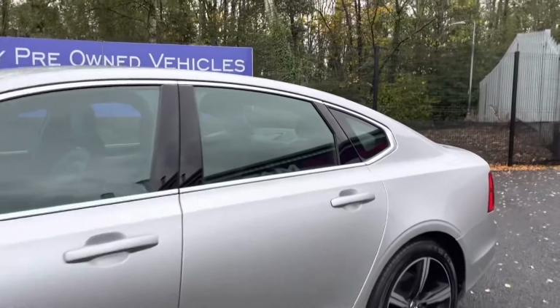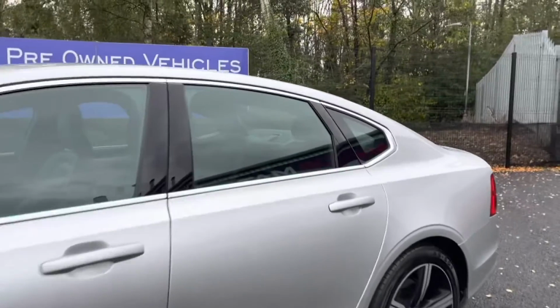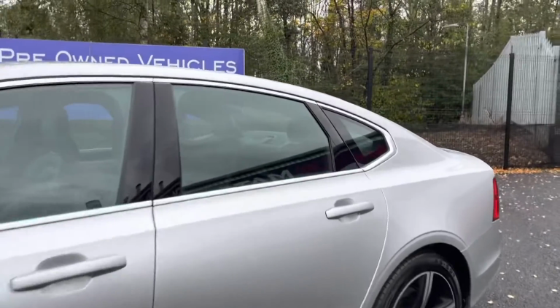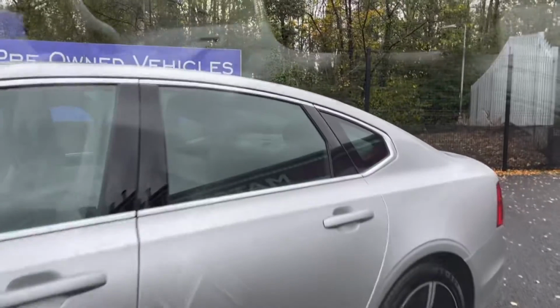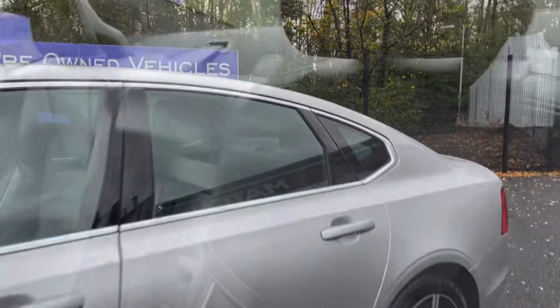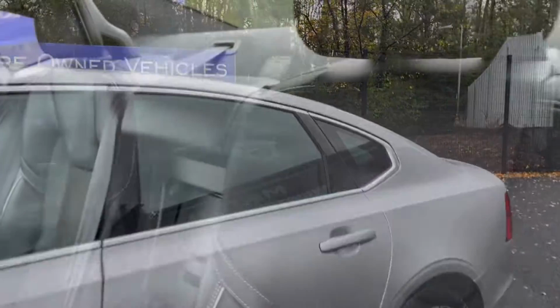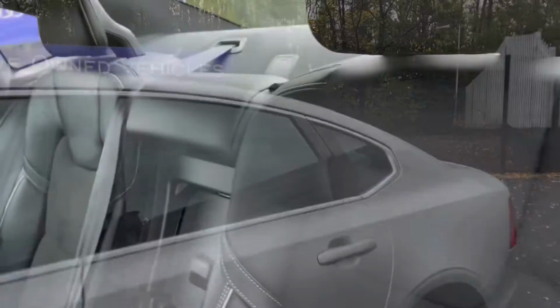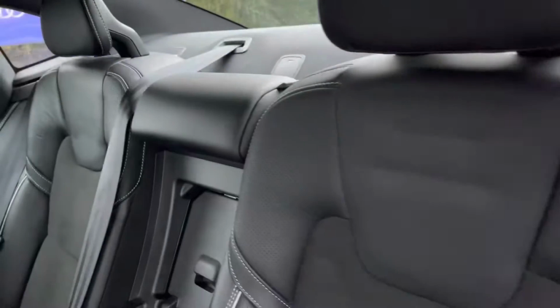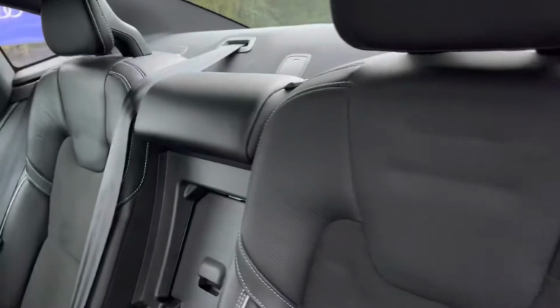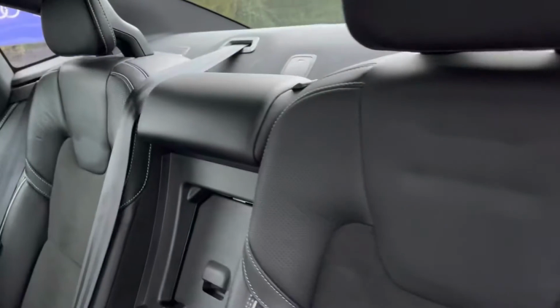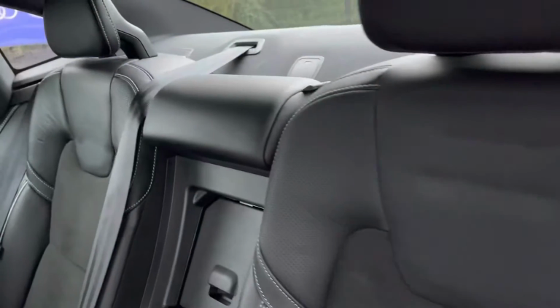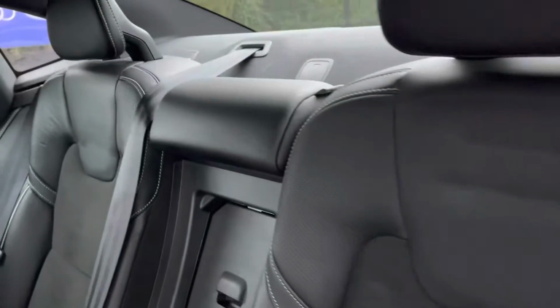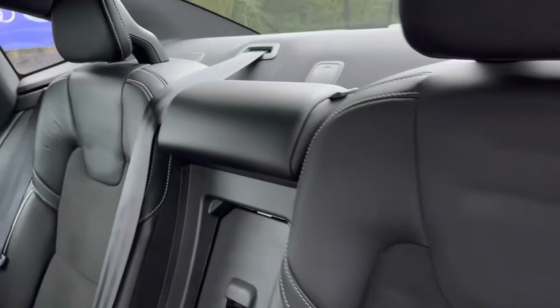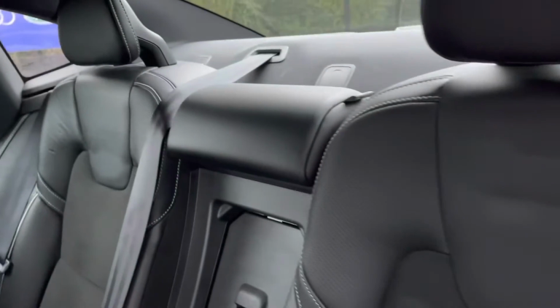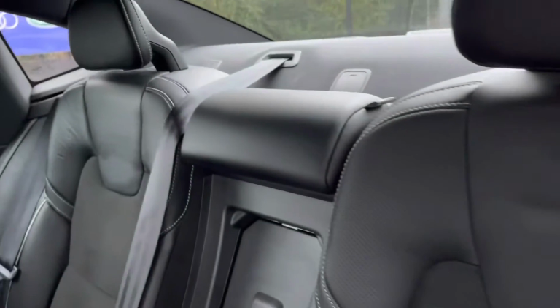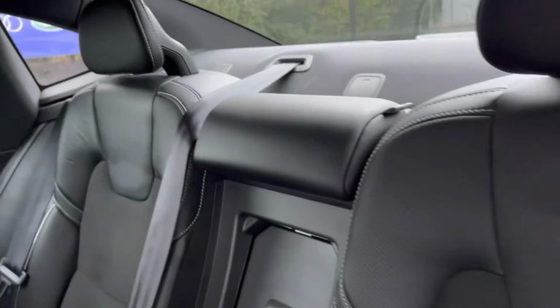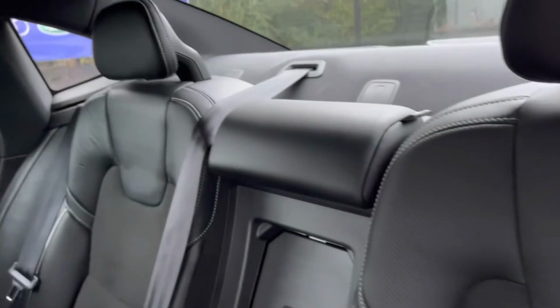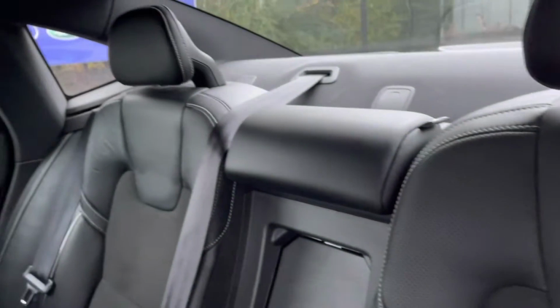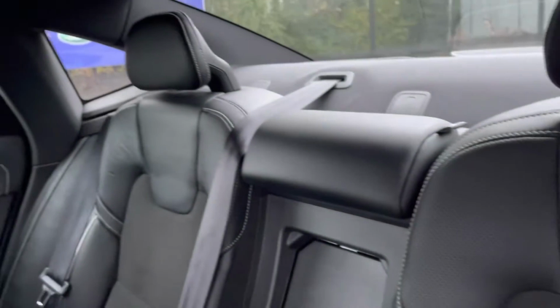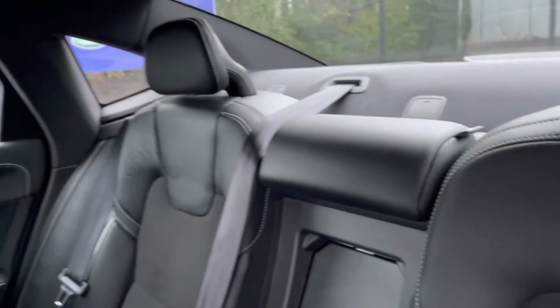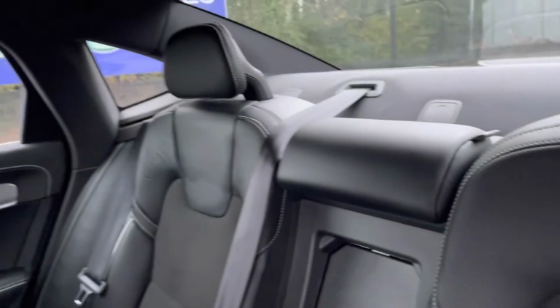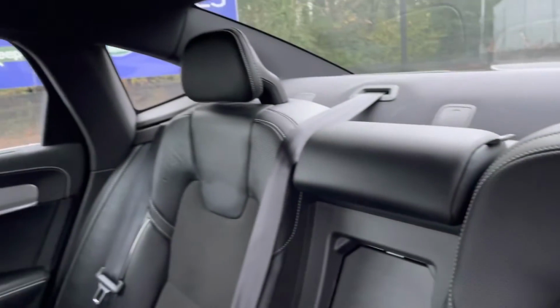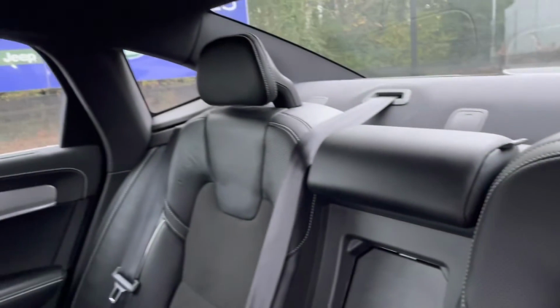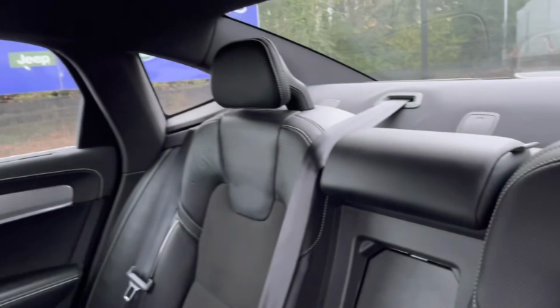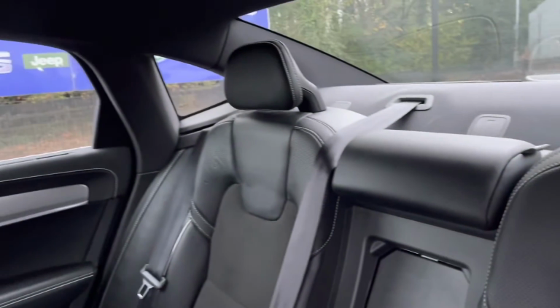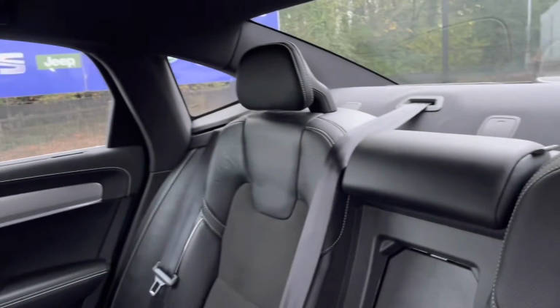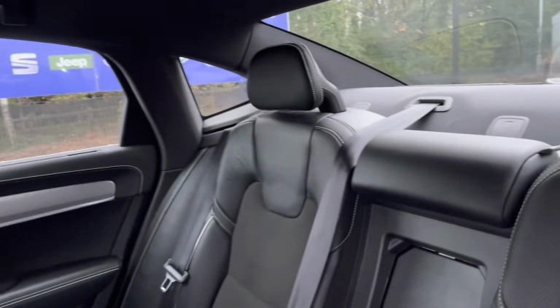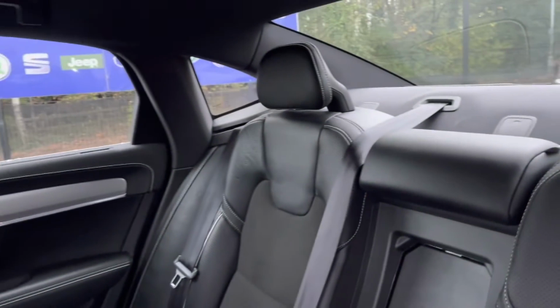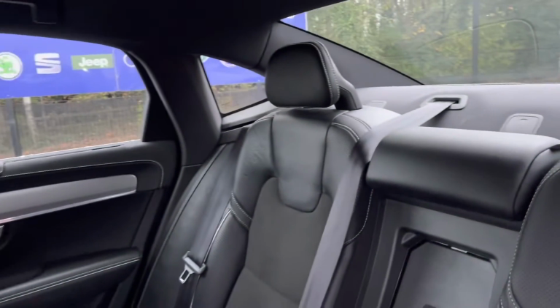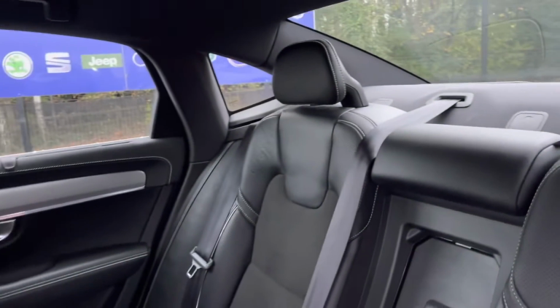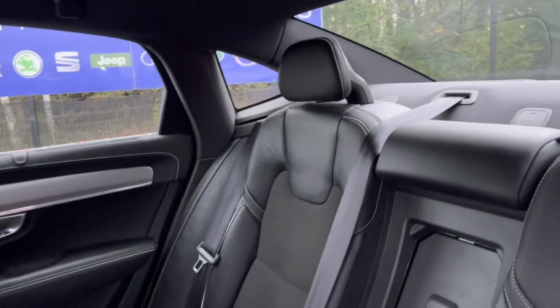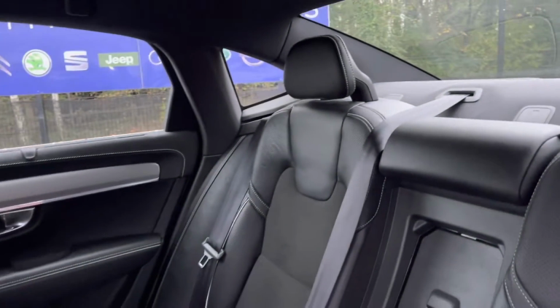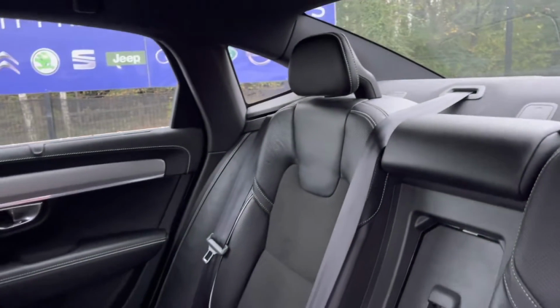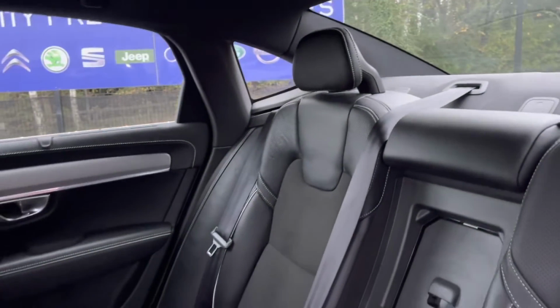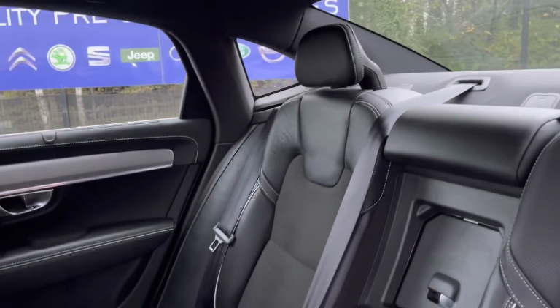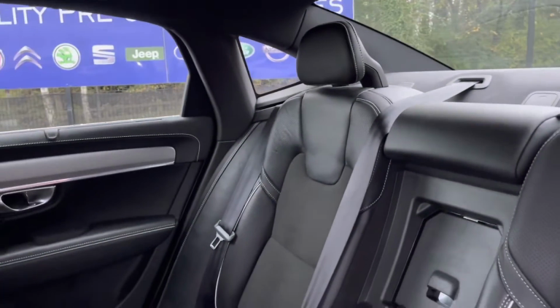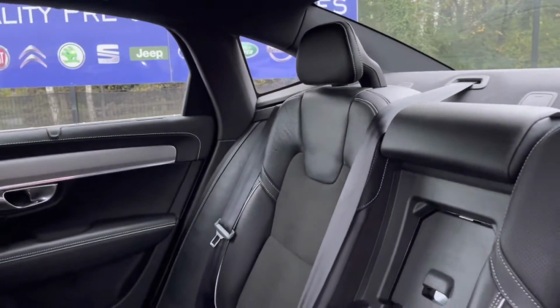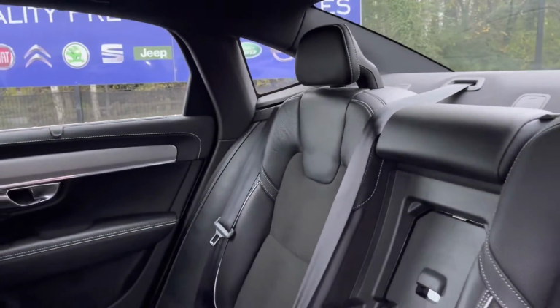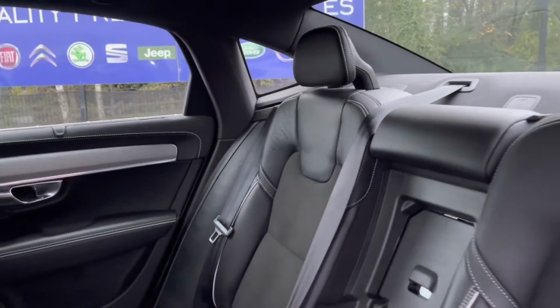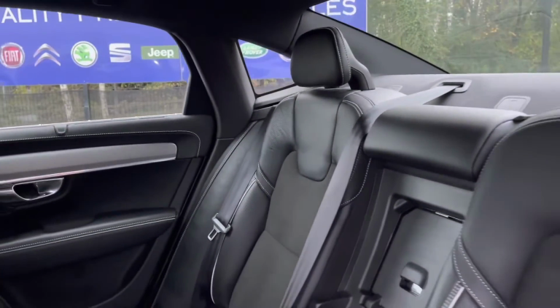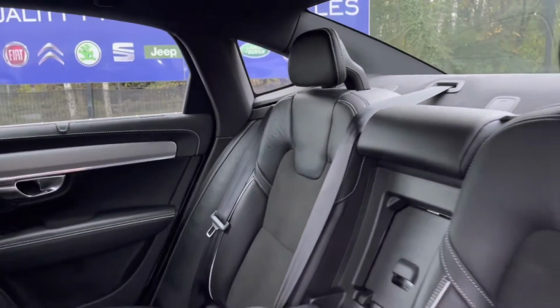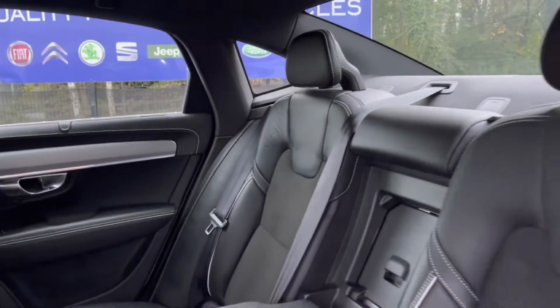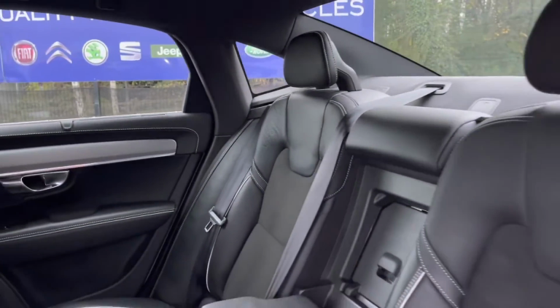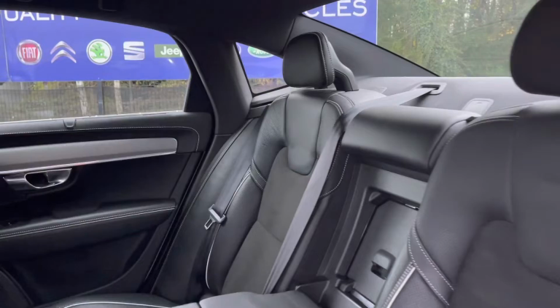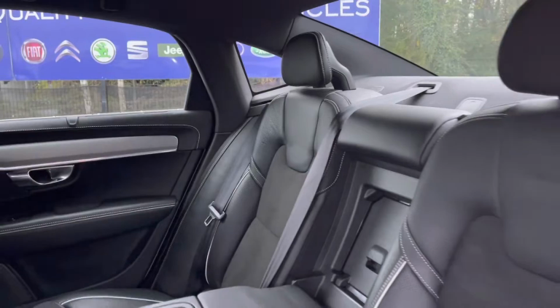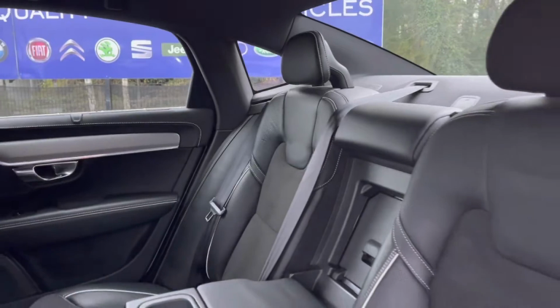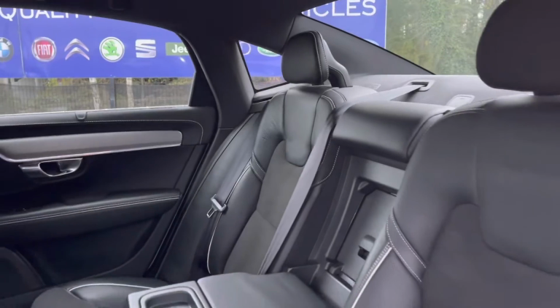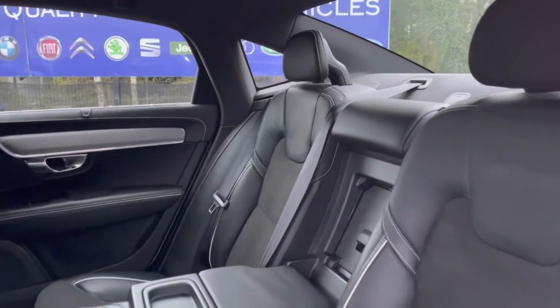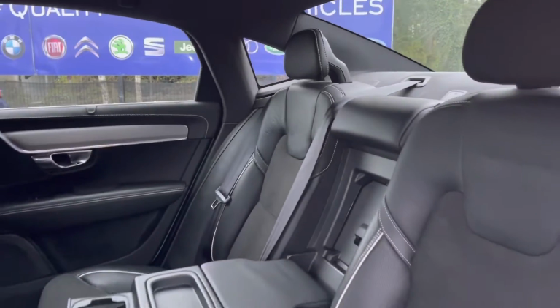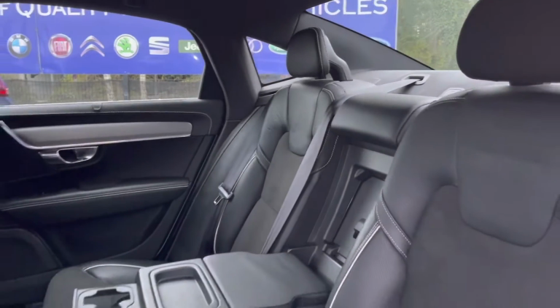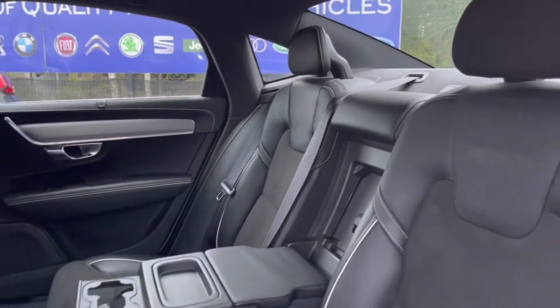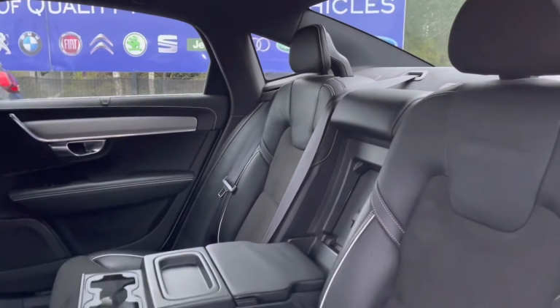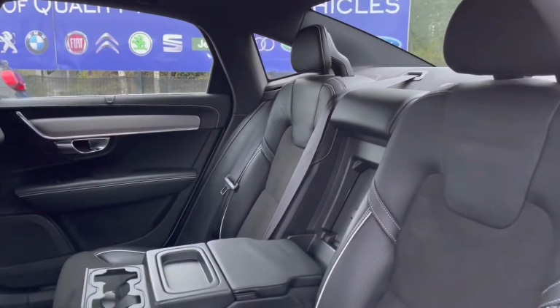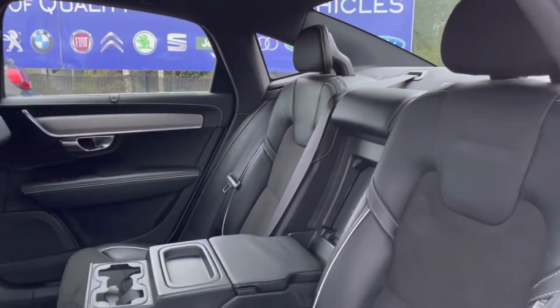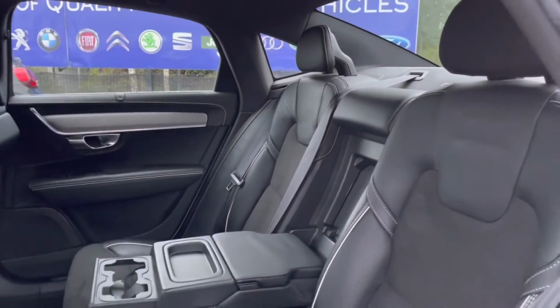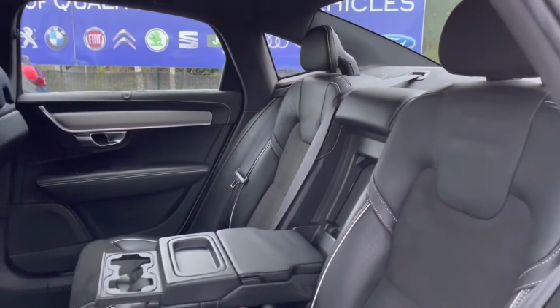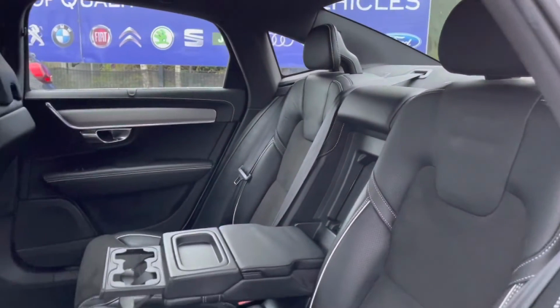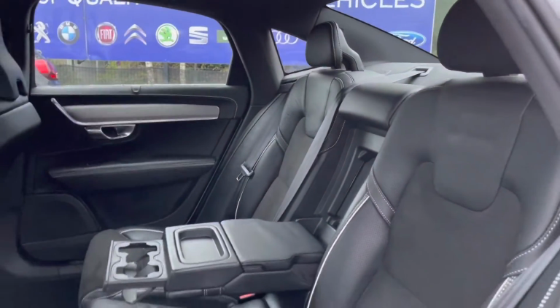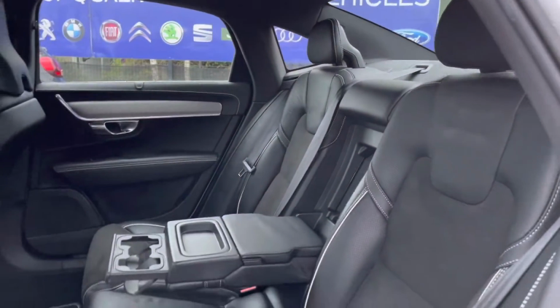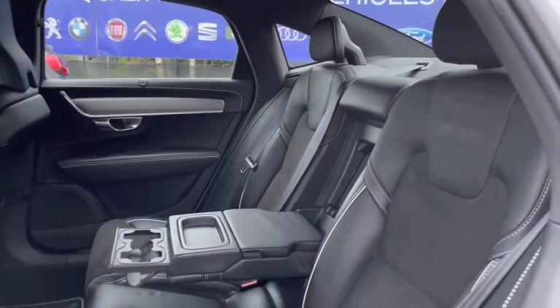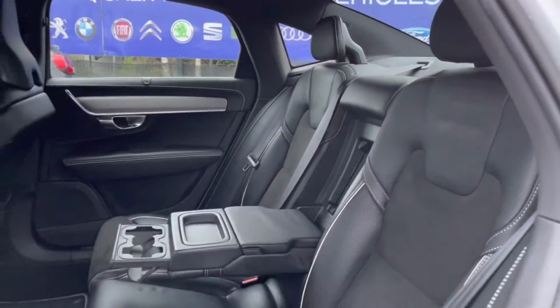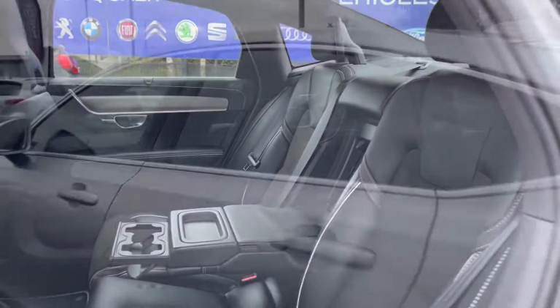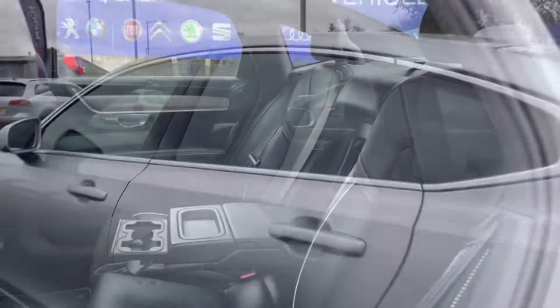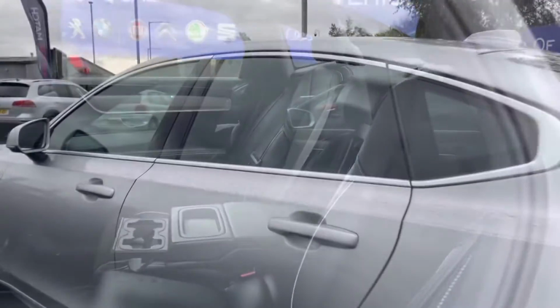Taking a look into the interior here, you can see it does come with a half leather half cloth posture finish with your handy armrest and two integrated cup holders.